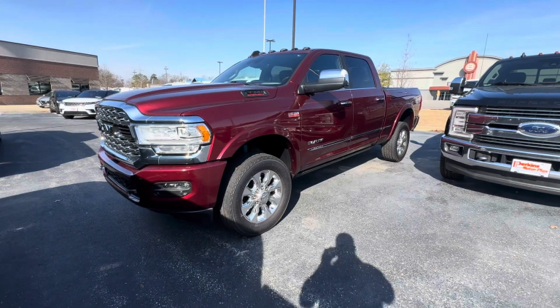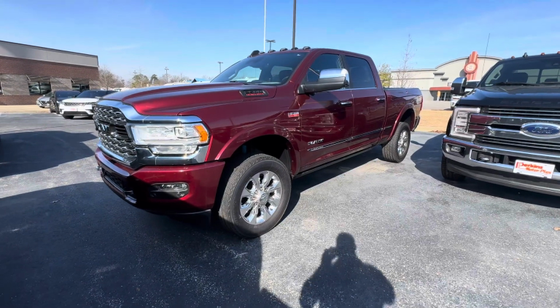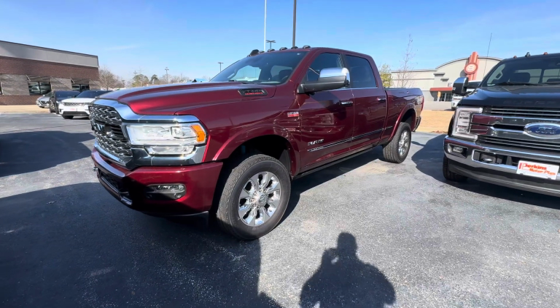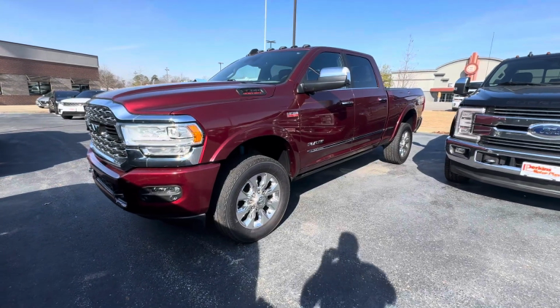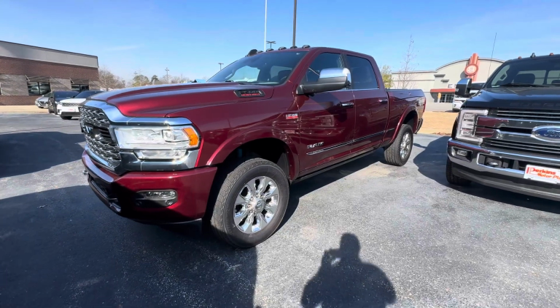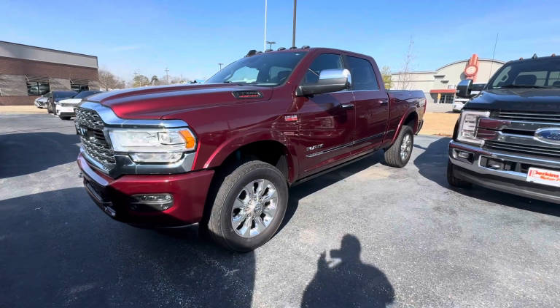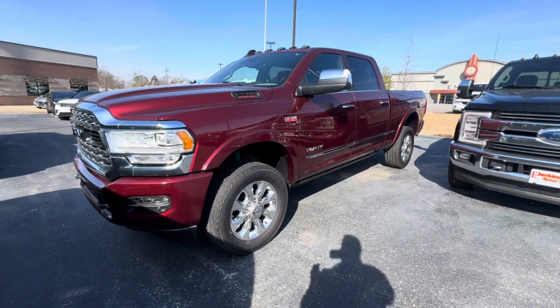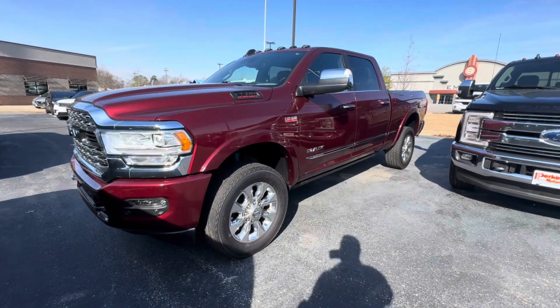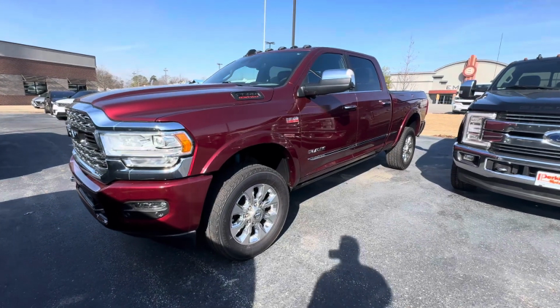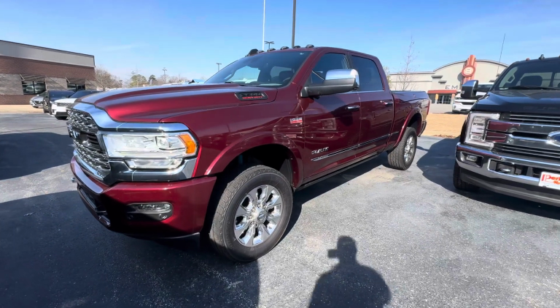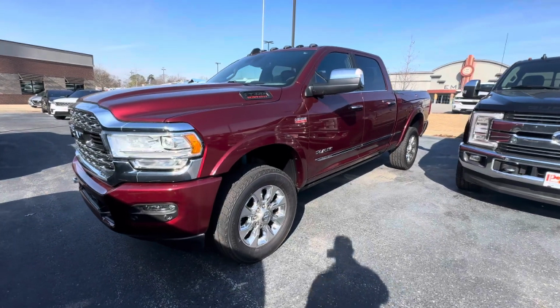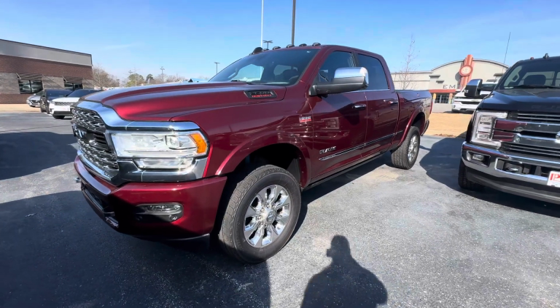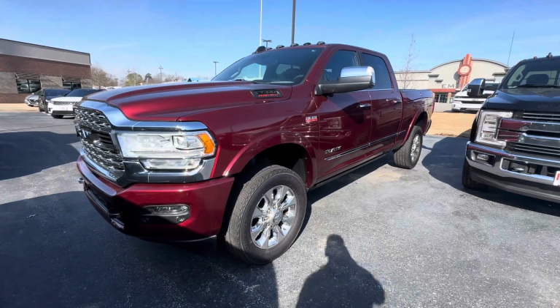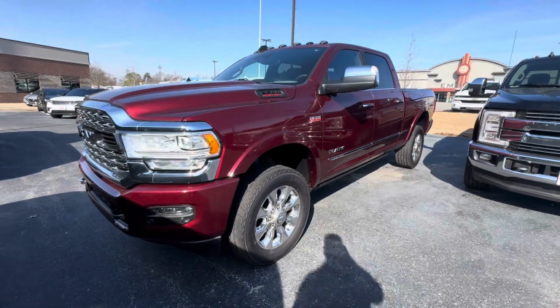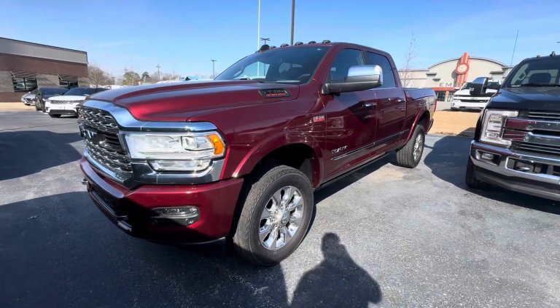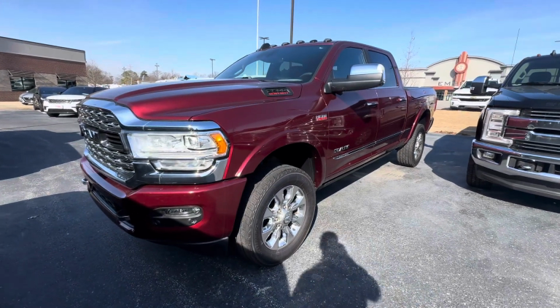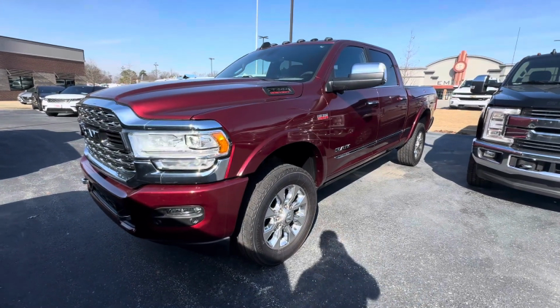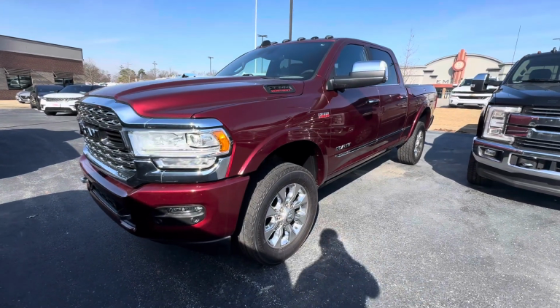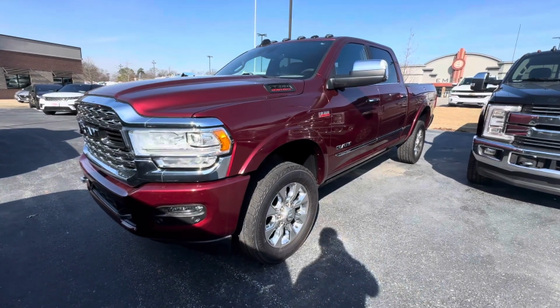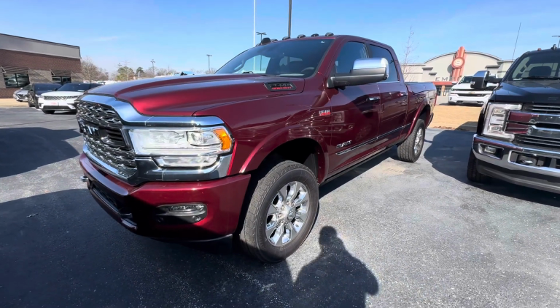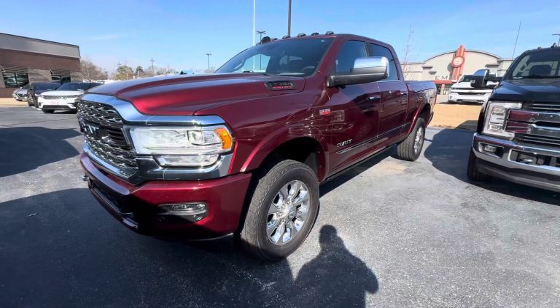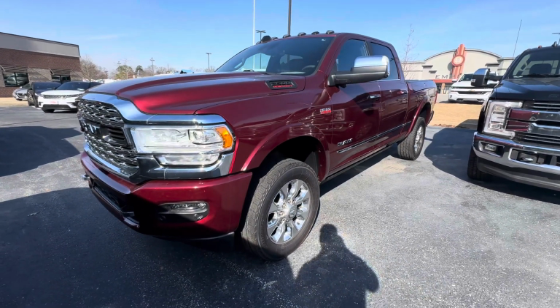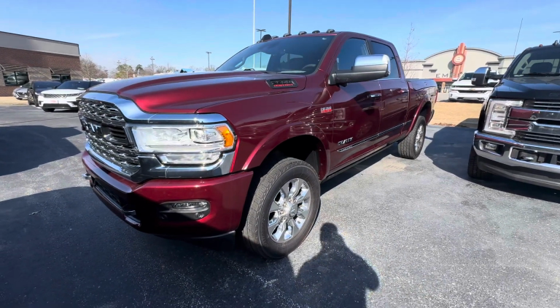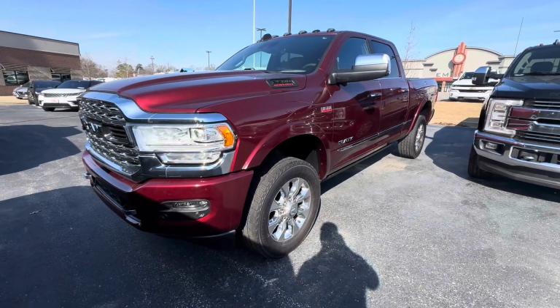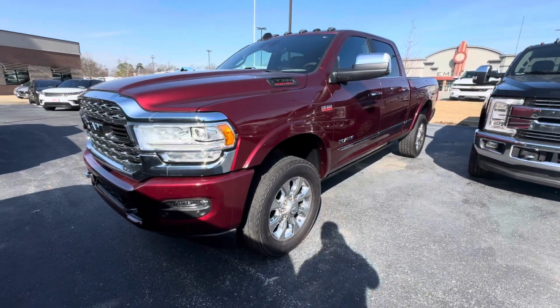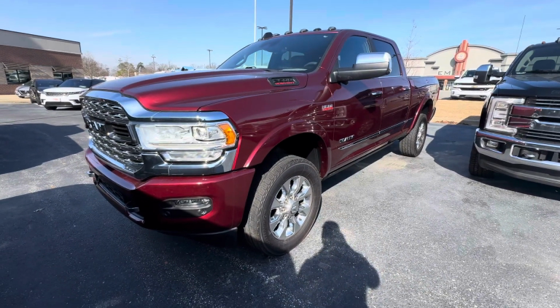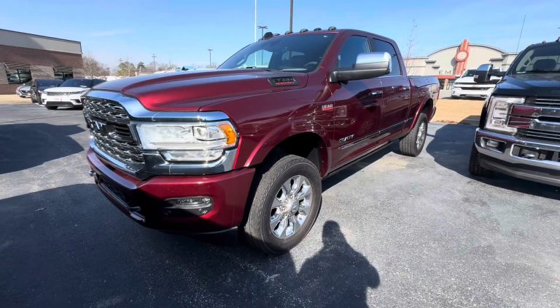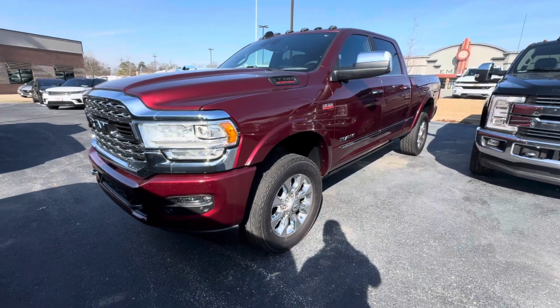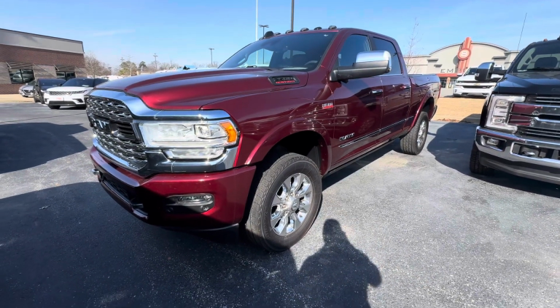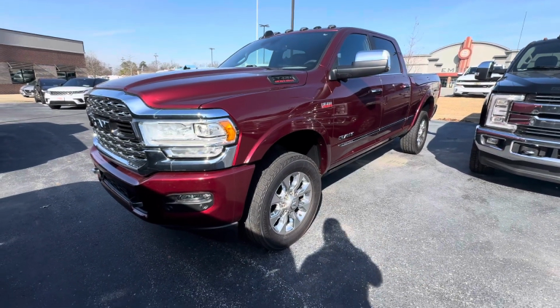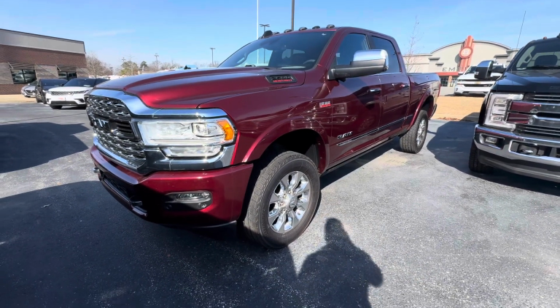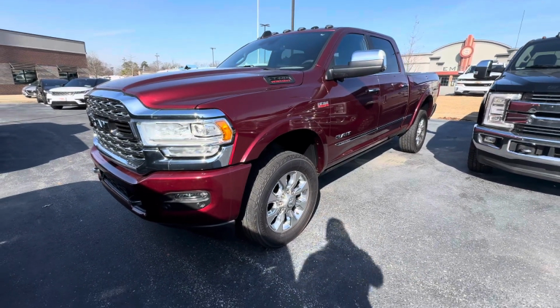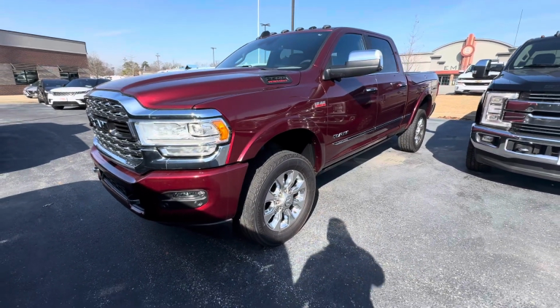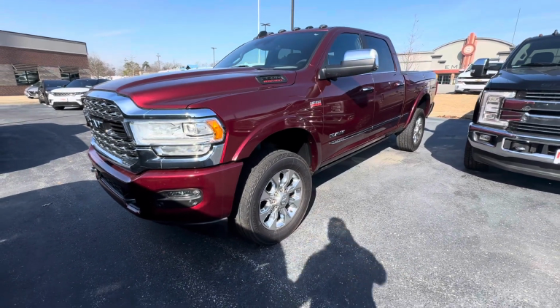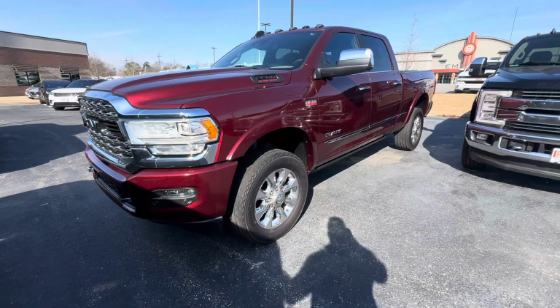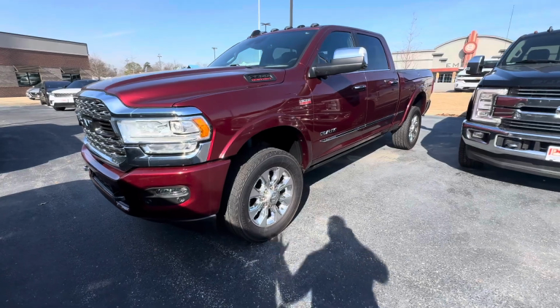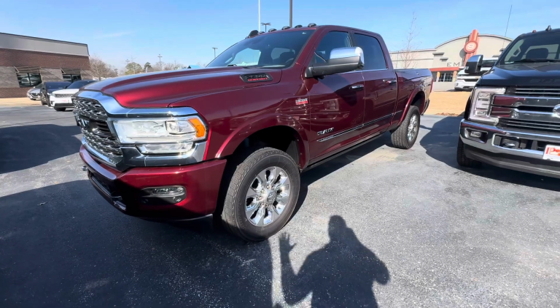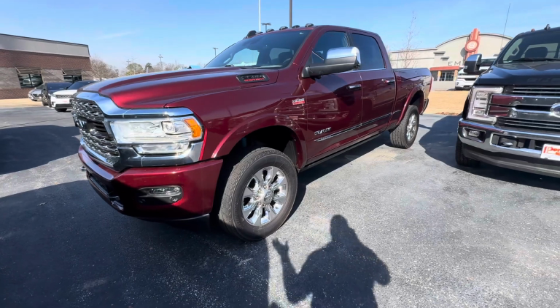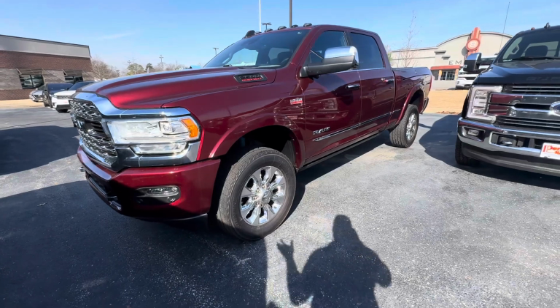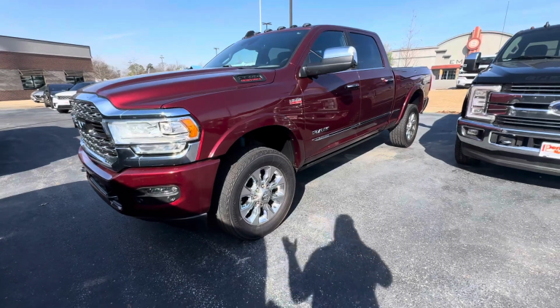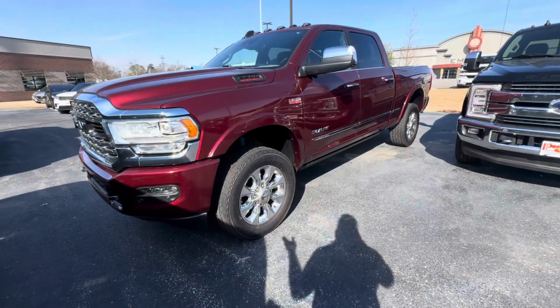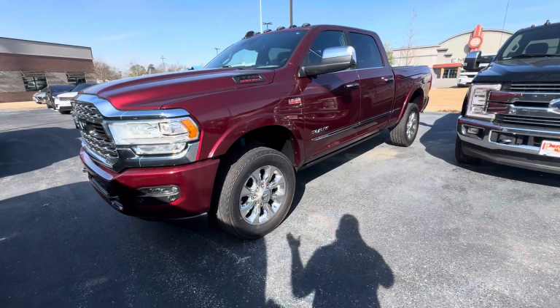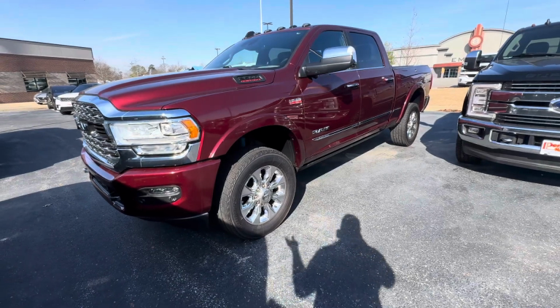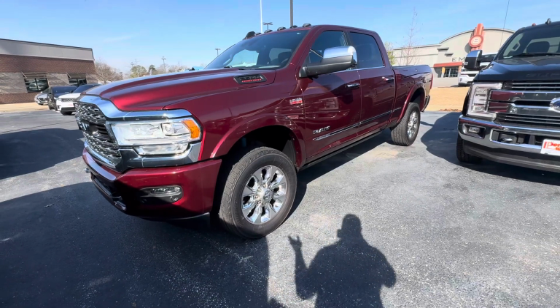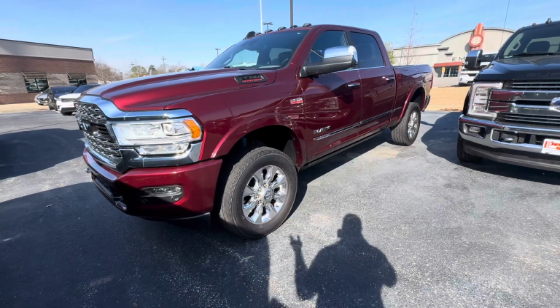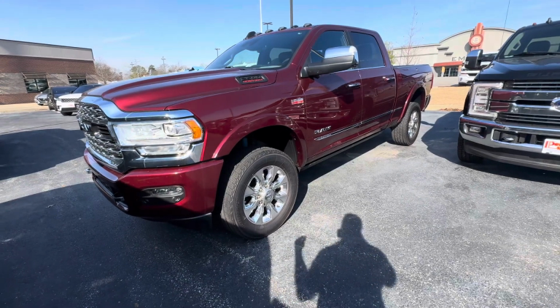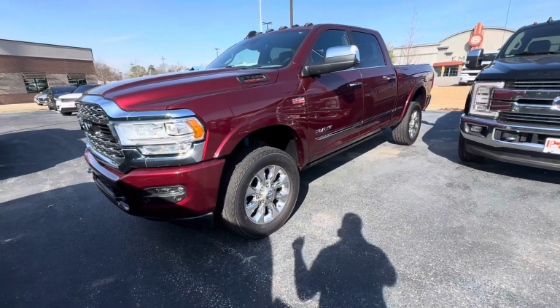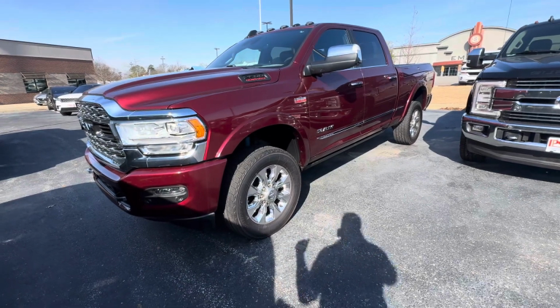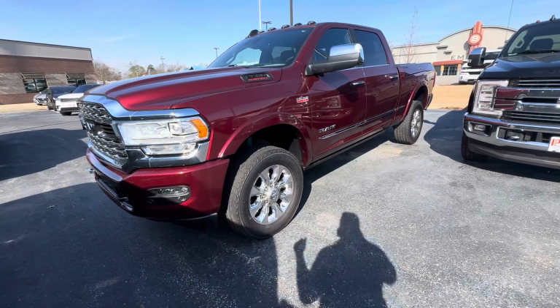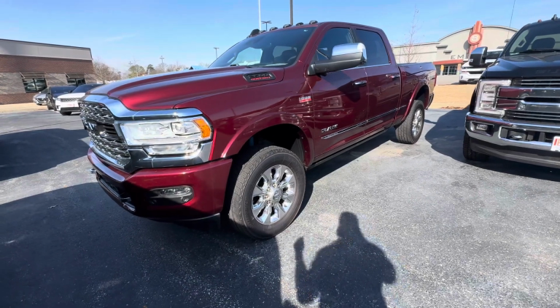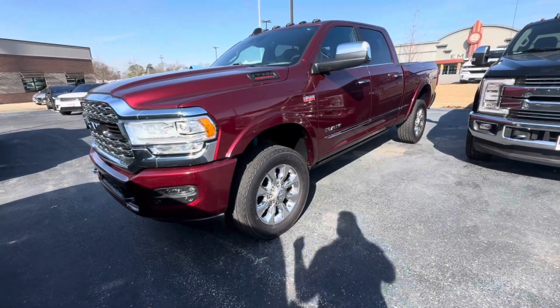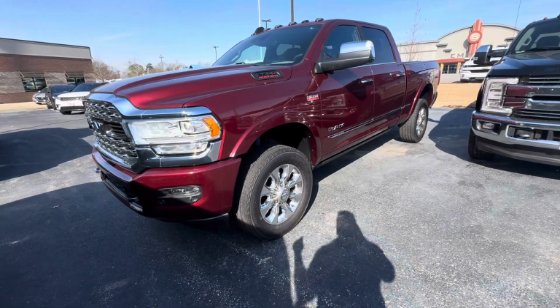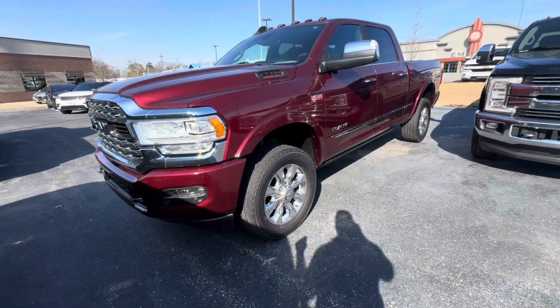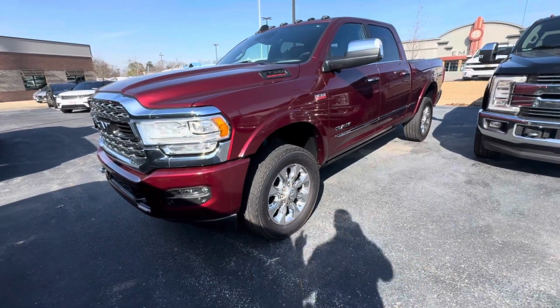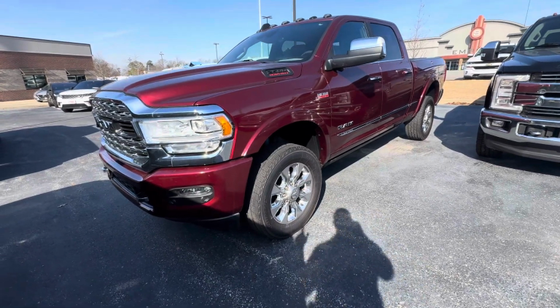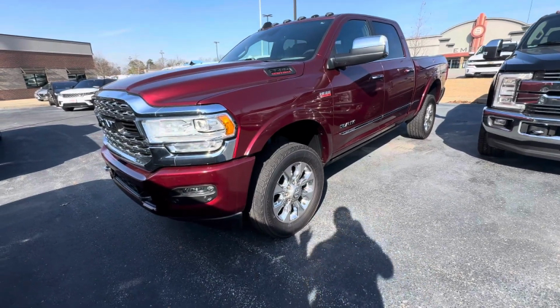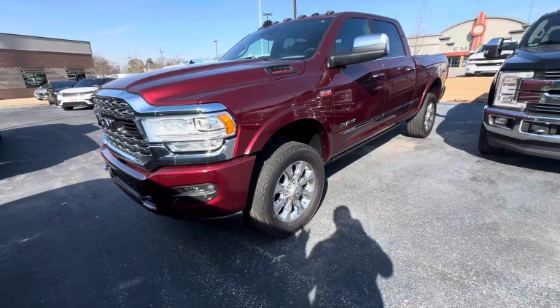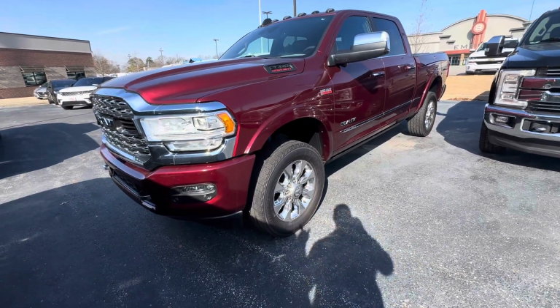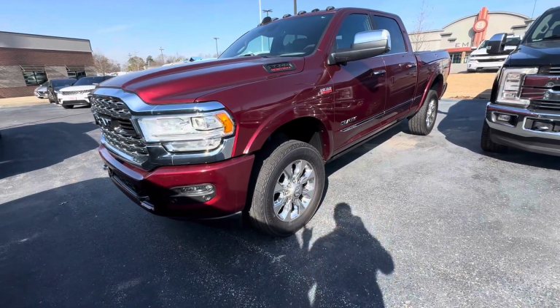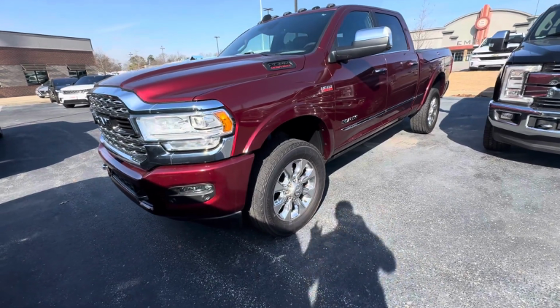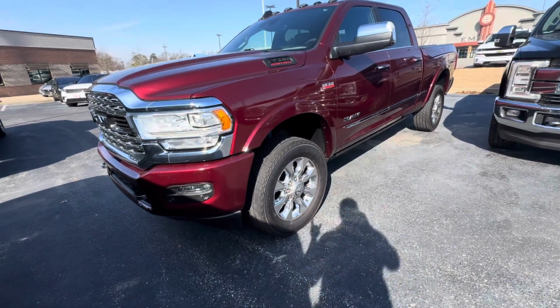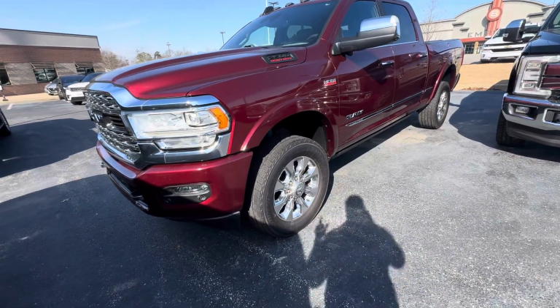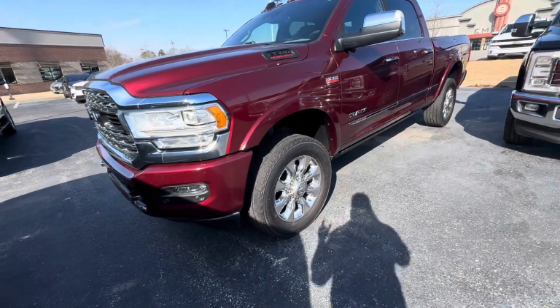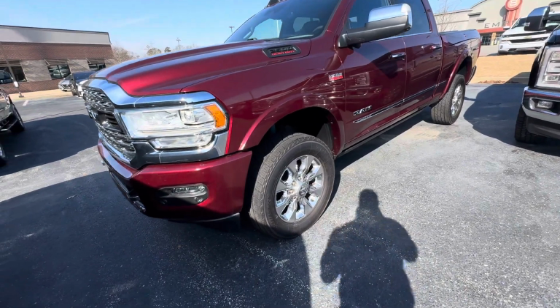Good morning, Steve. Steven at Perkins Motorplex, Jackson, Tennessee, checking out this absolutely beautiful Delmonico Red Limited Ram 2500.